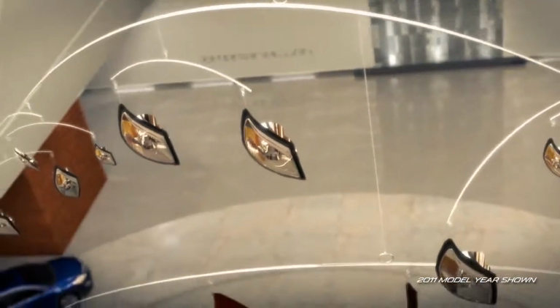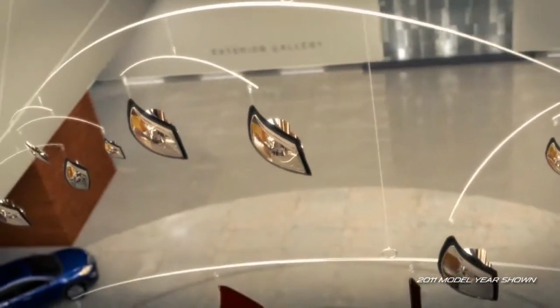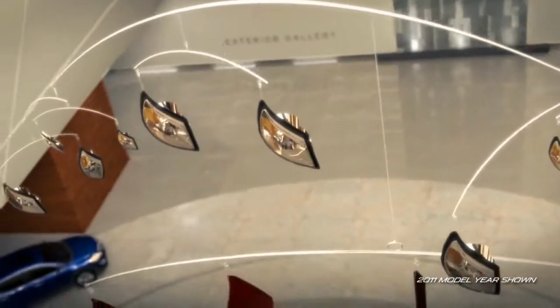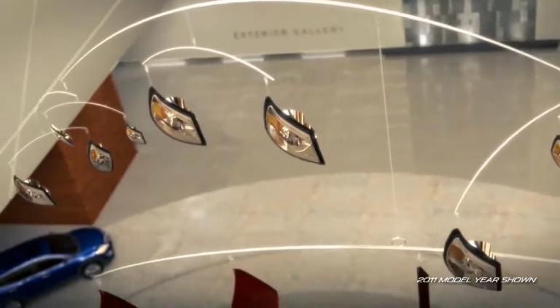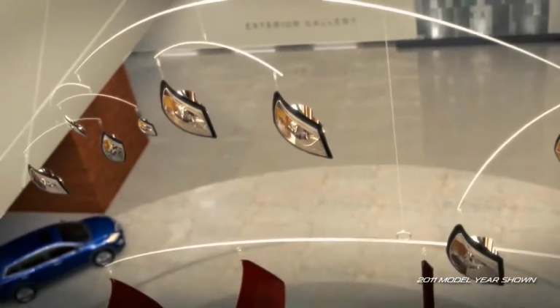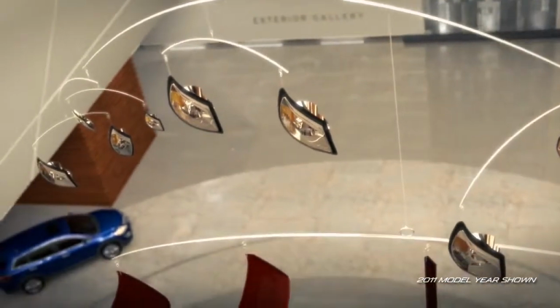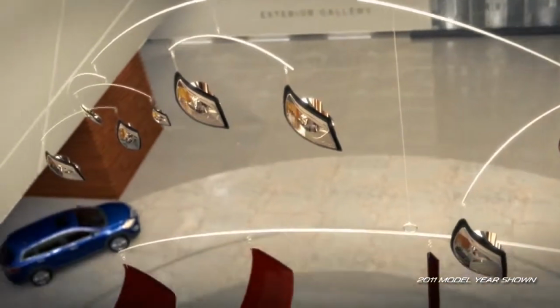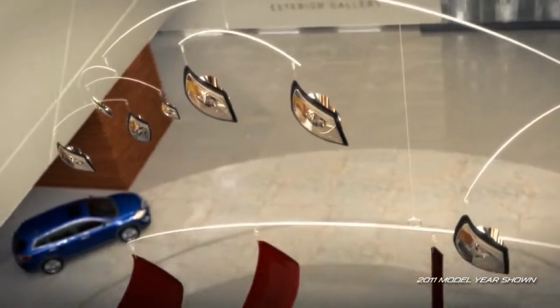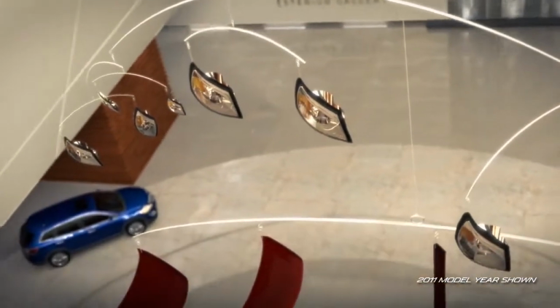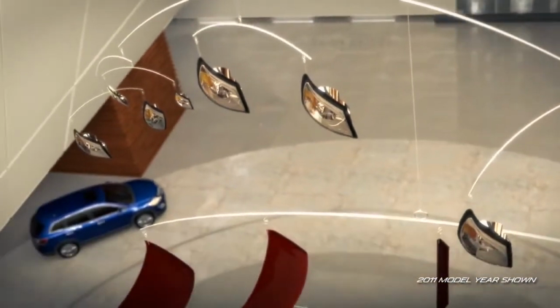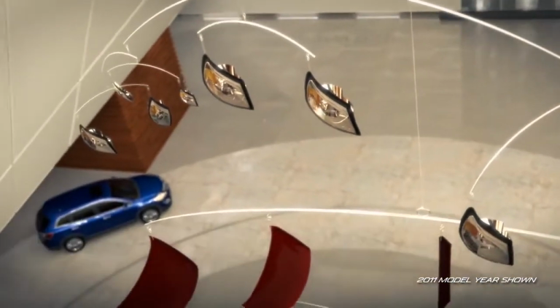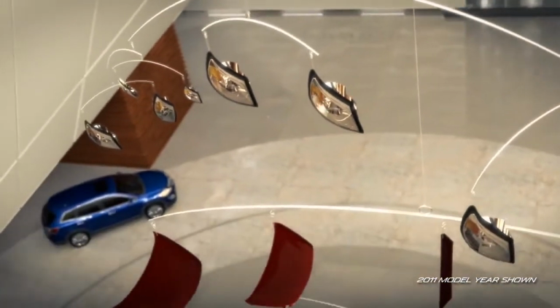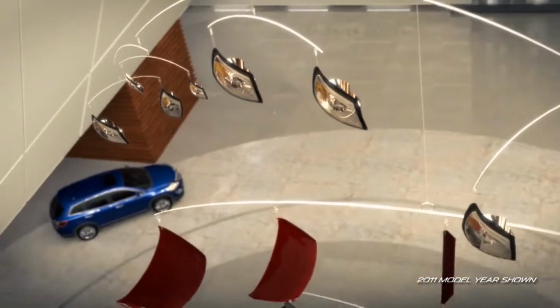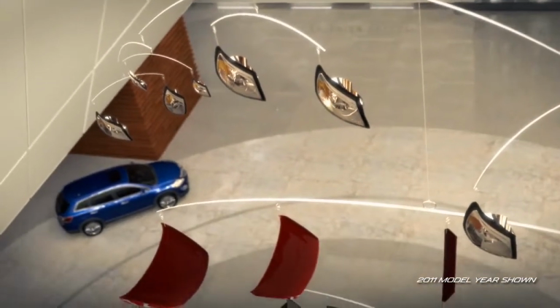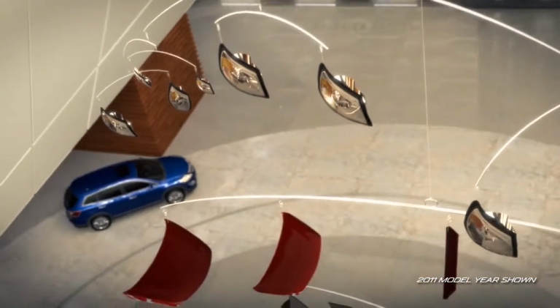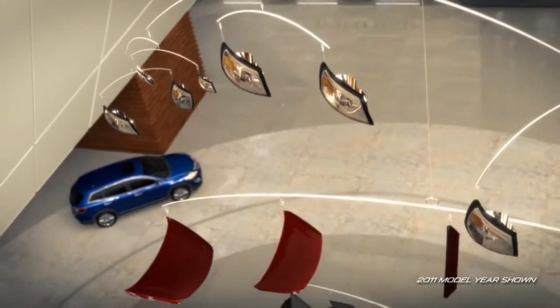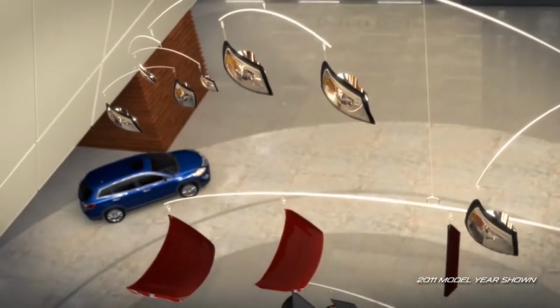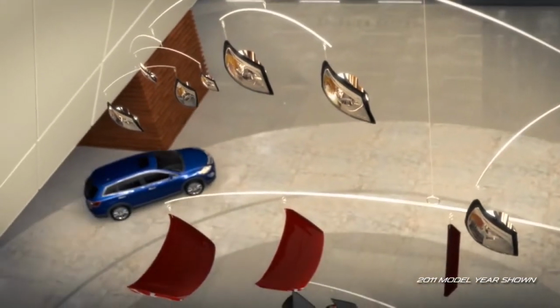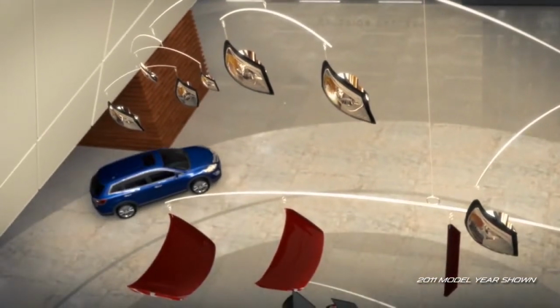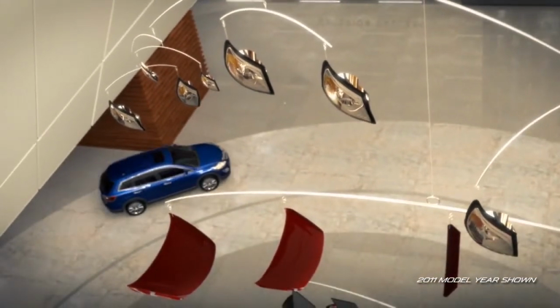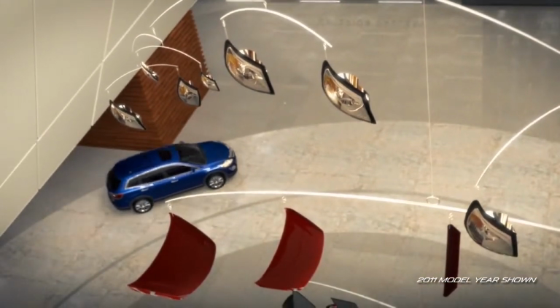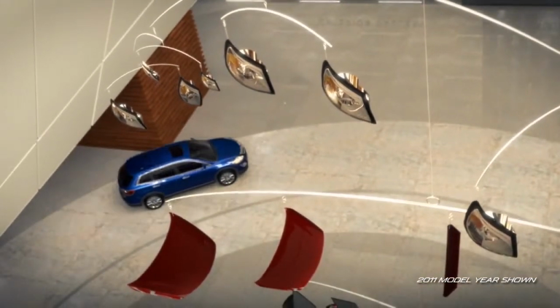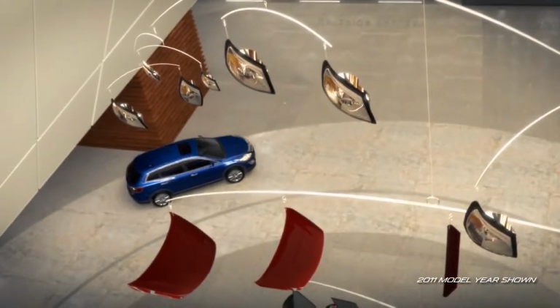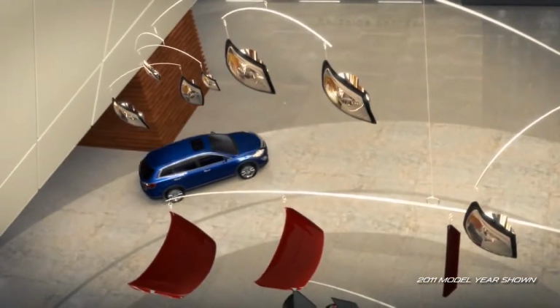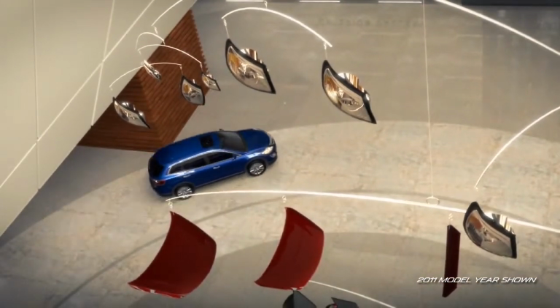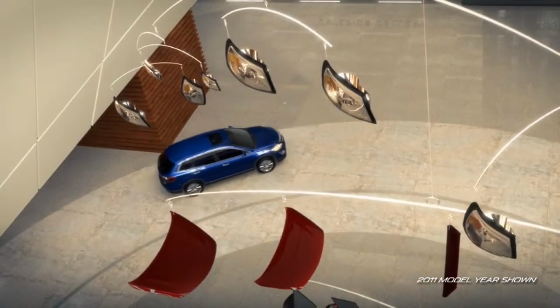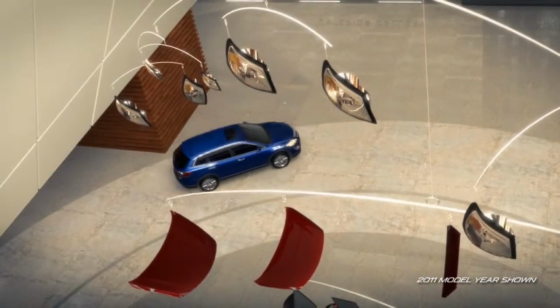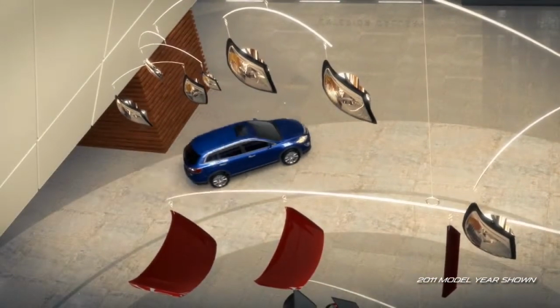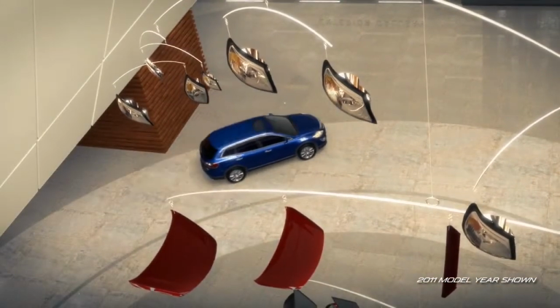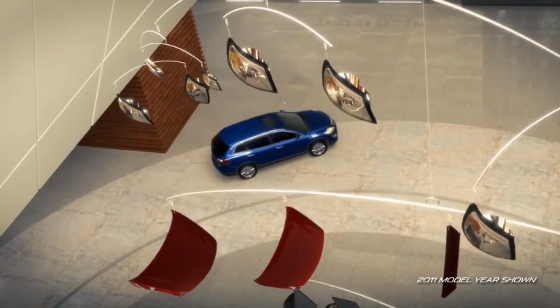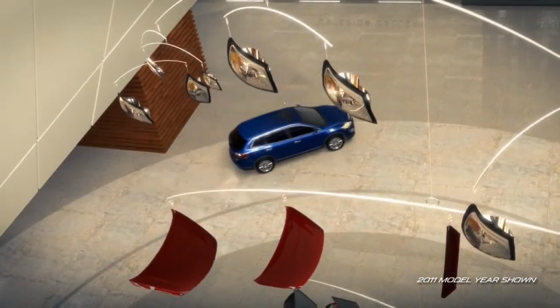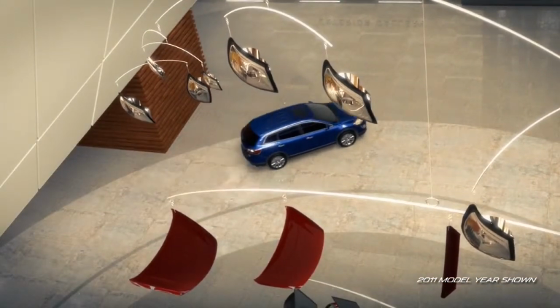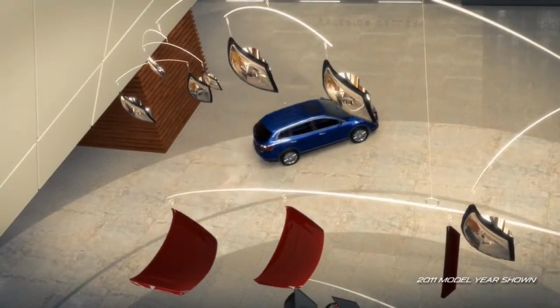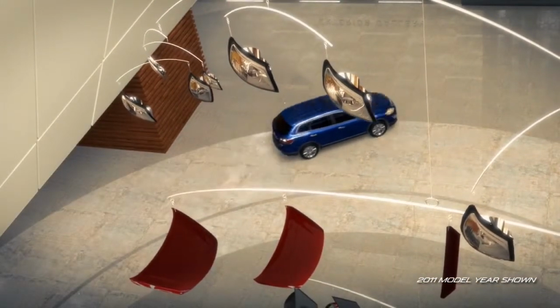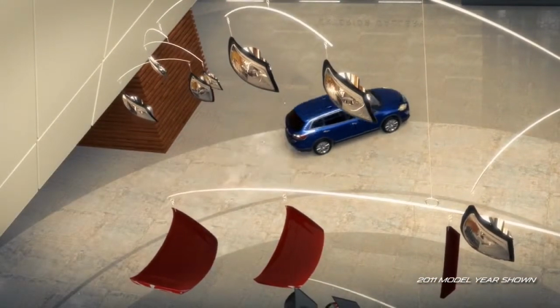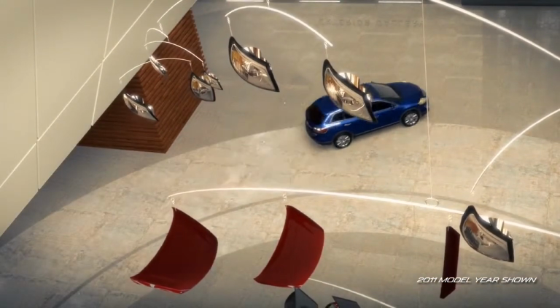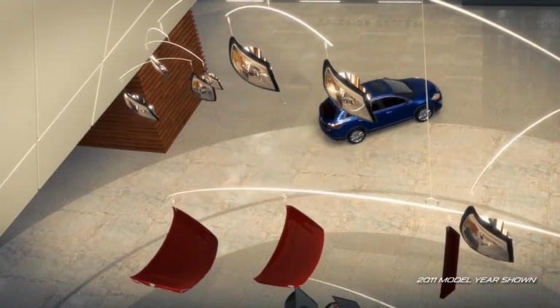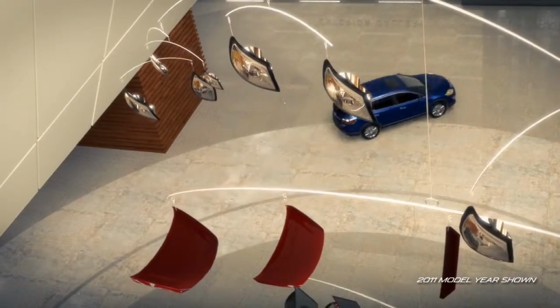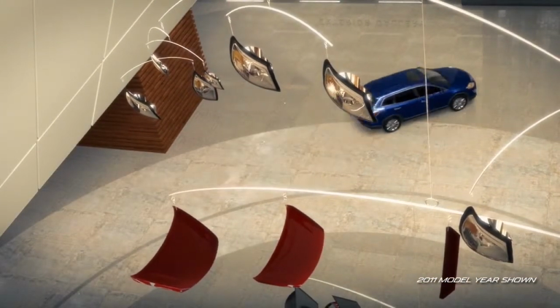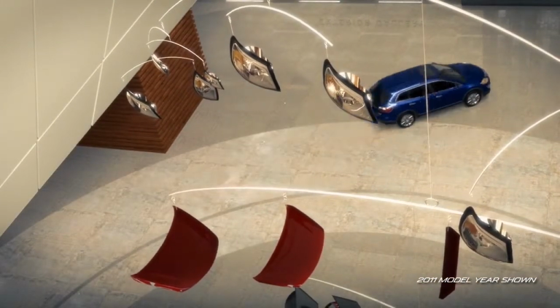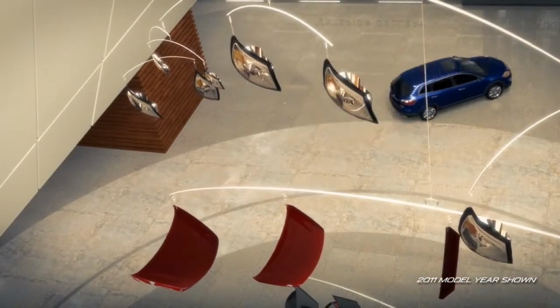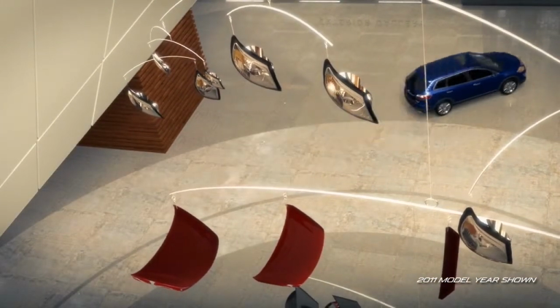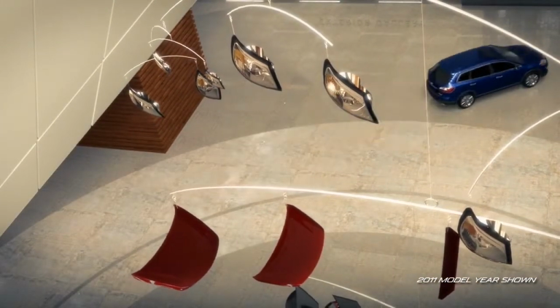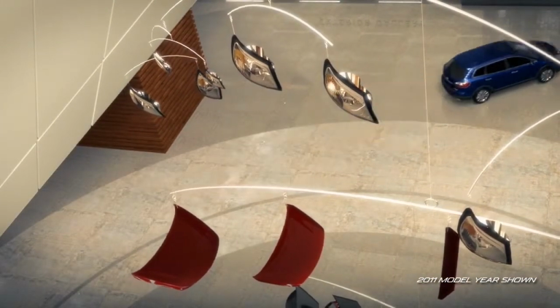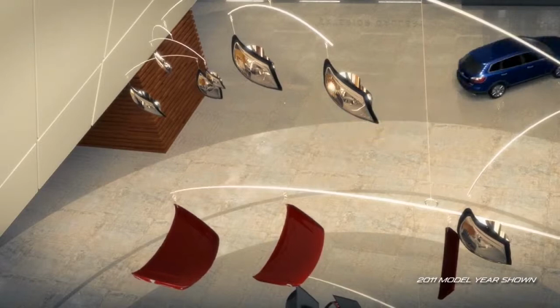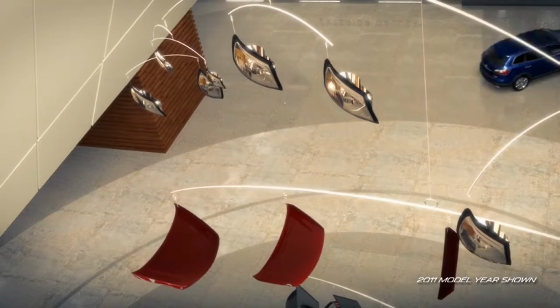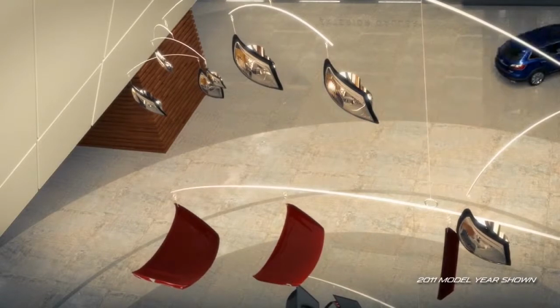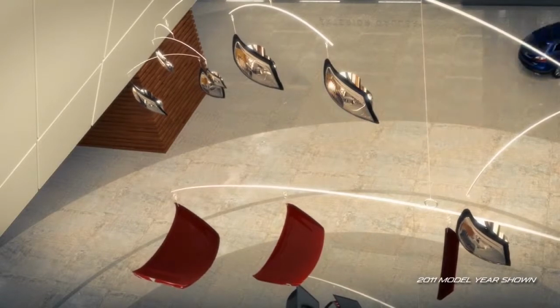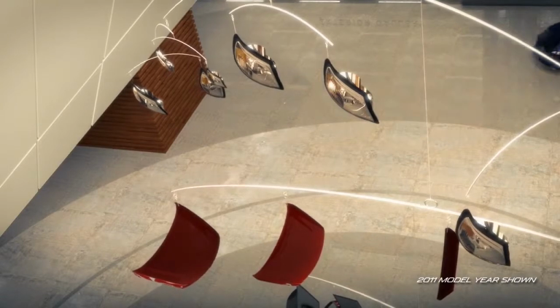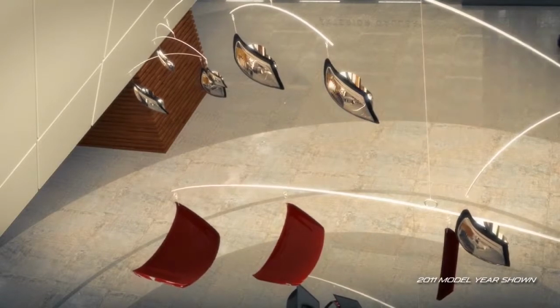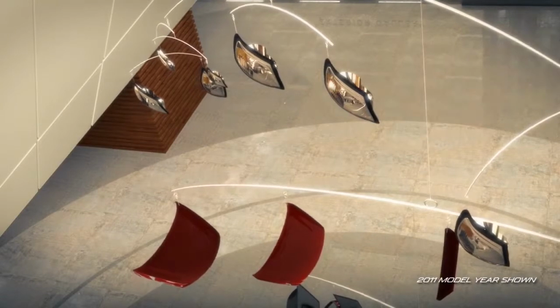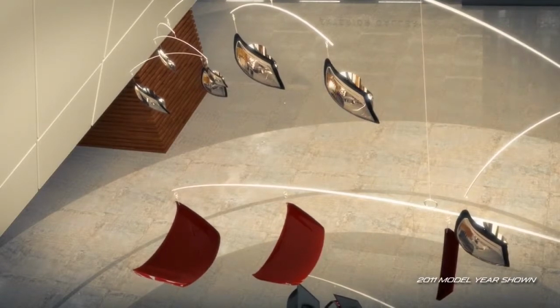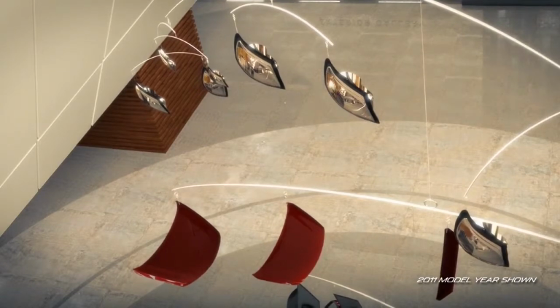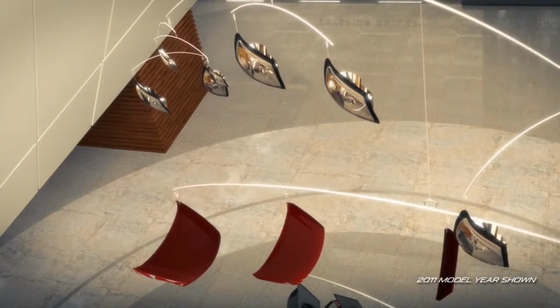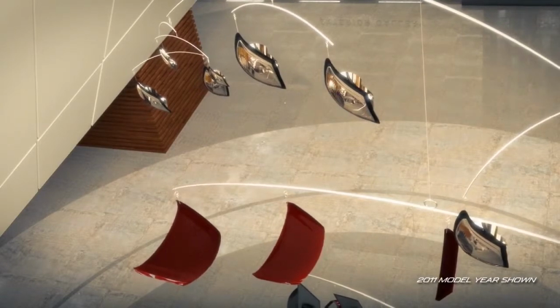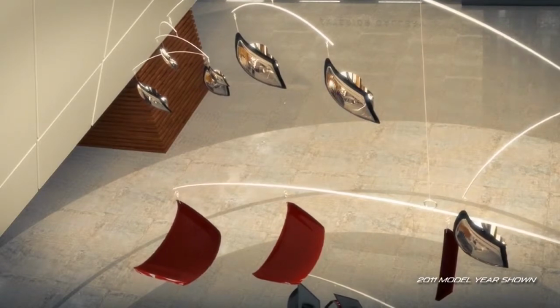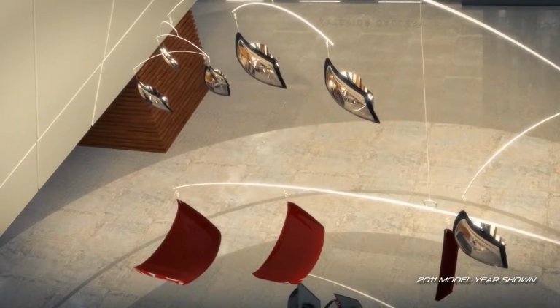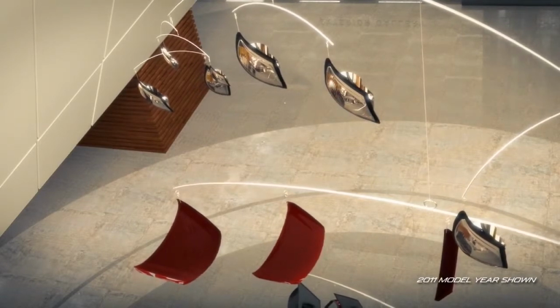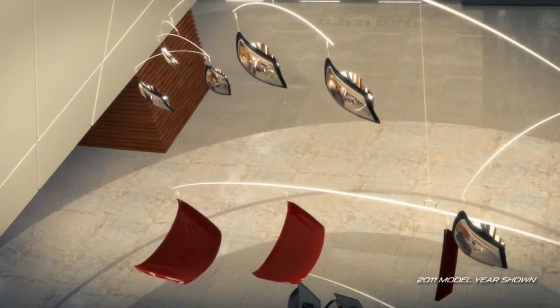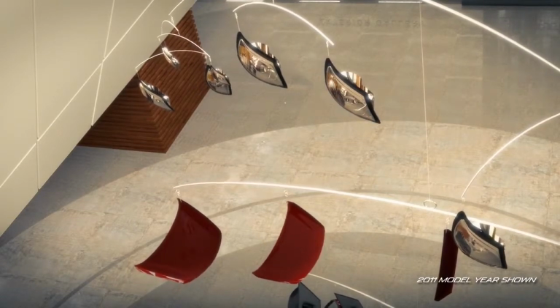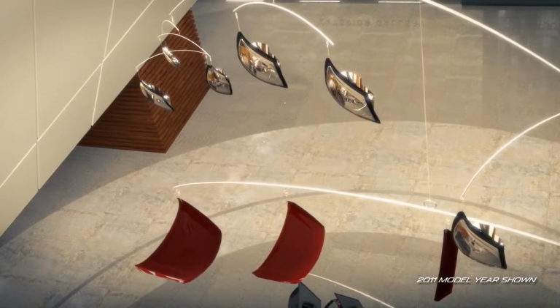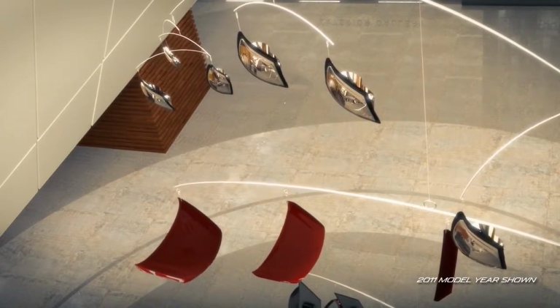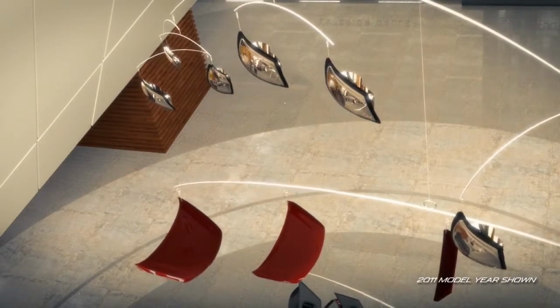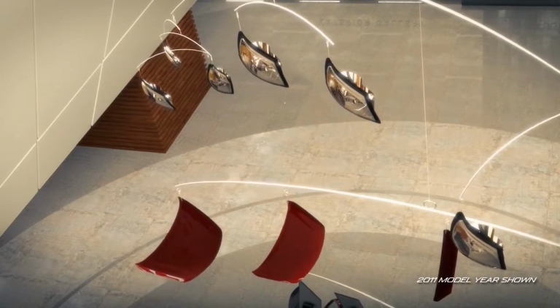Beautifully styled and luxuriously appointed, the CX-9 is definitely a crossover SUV like no other.